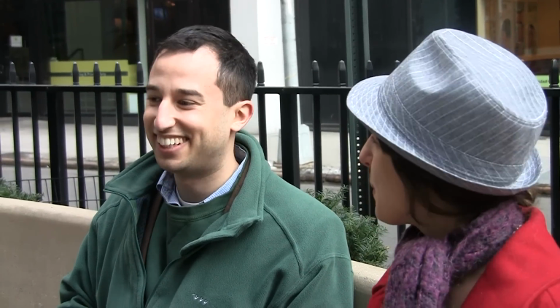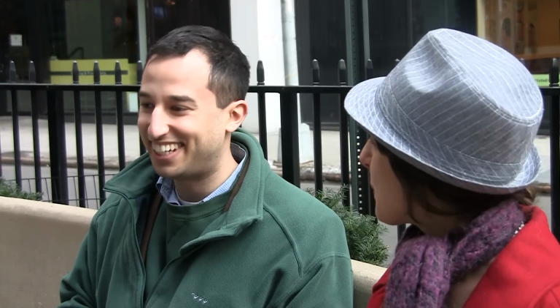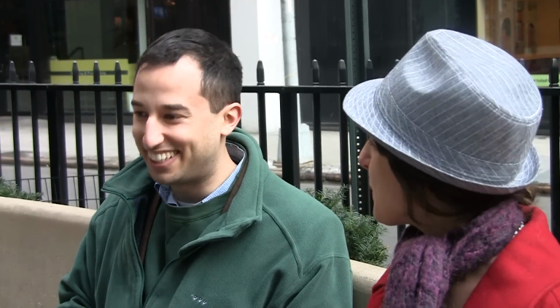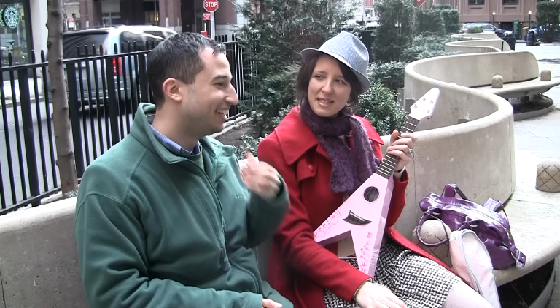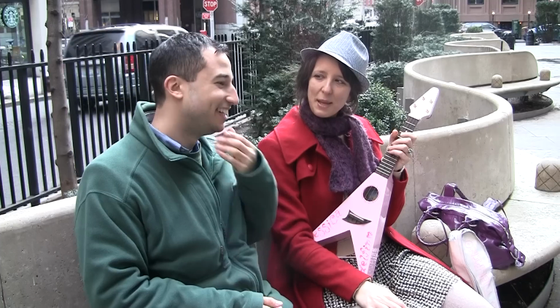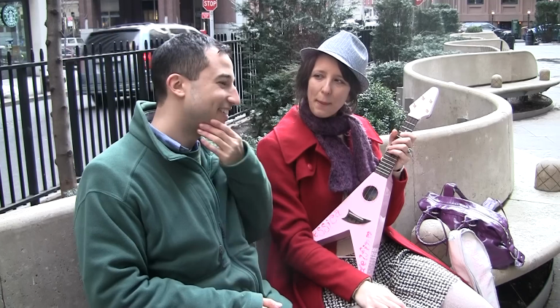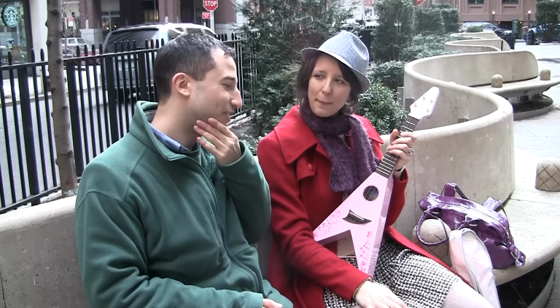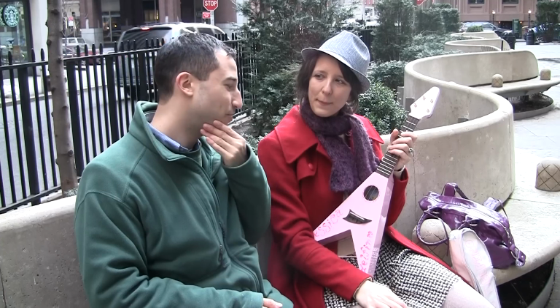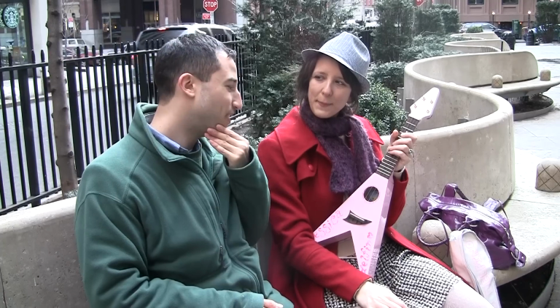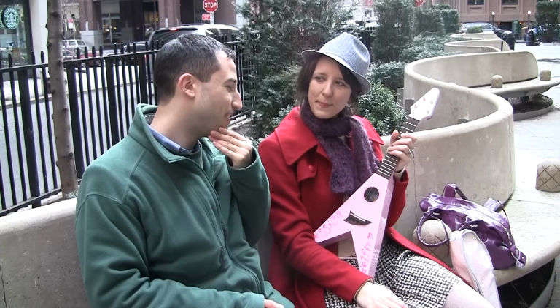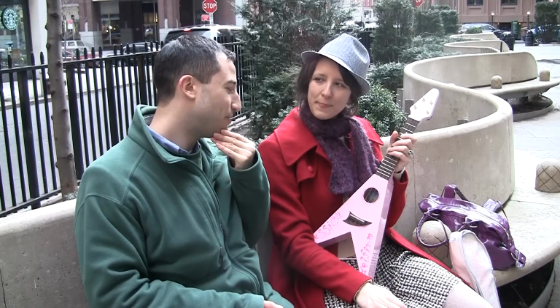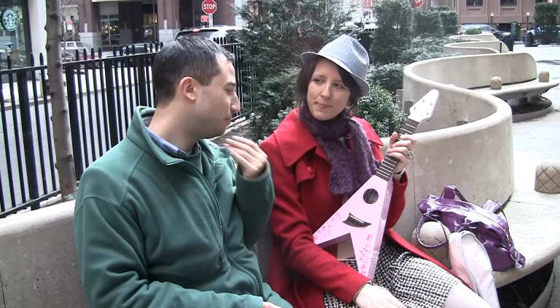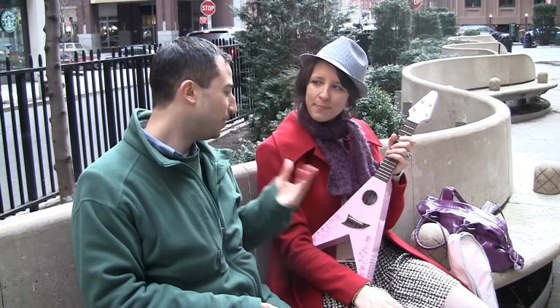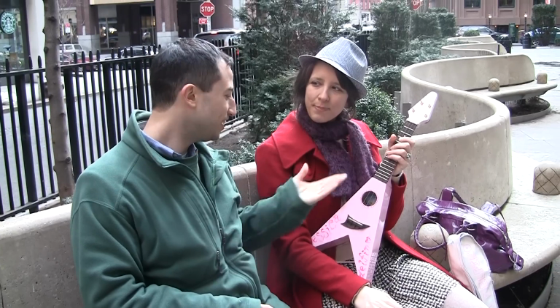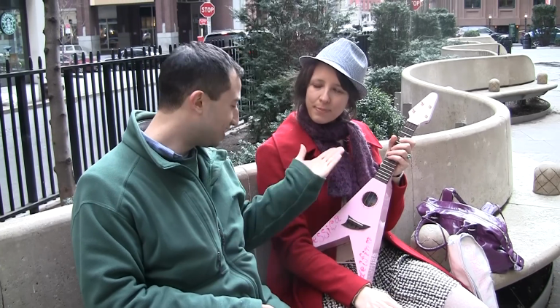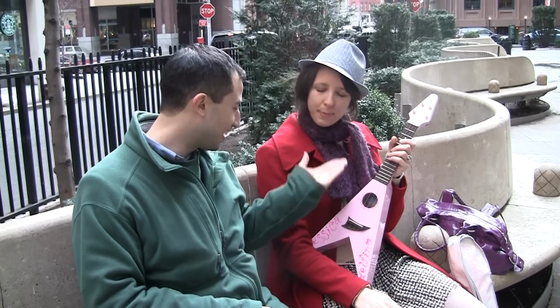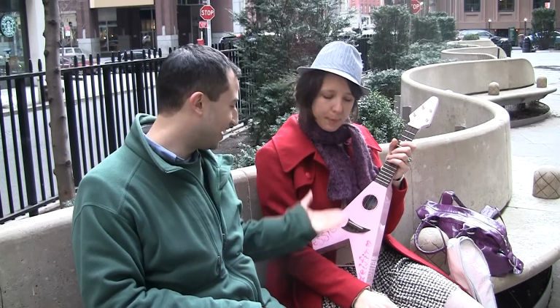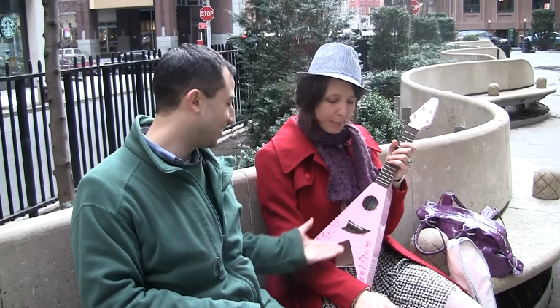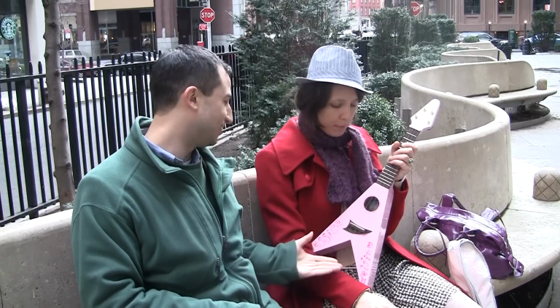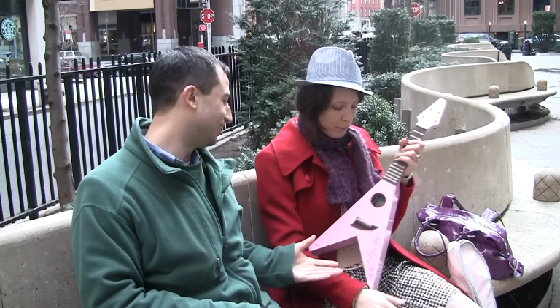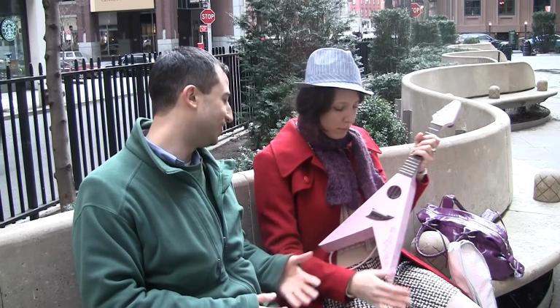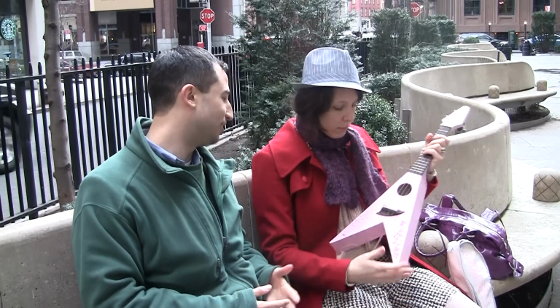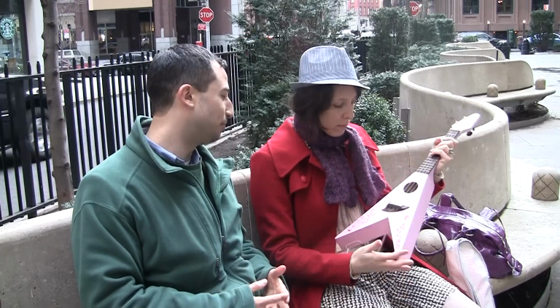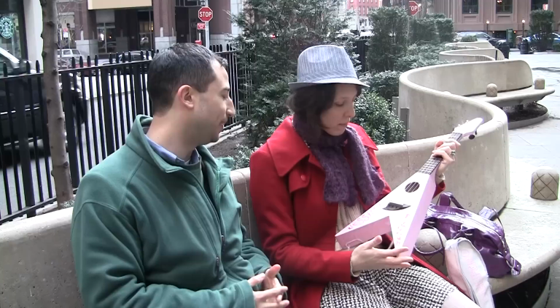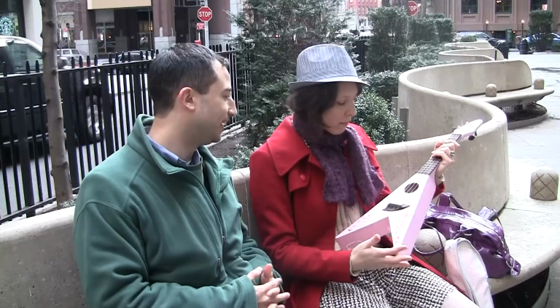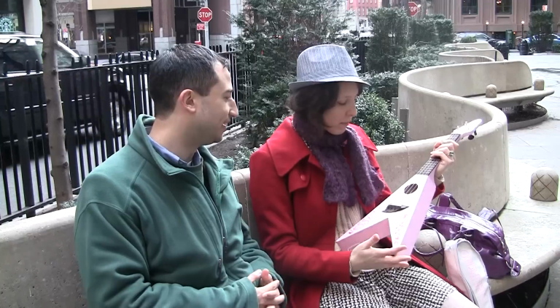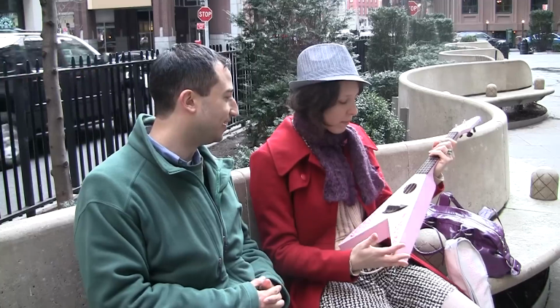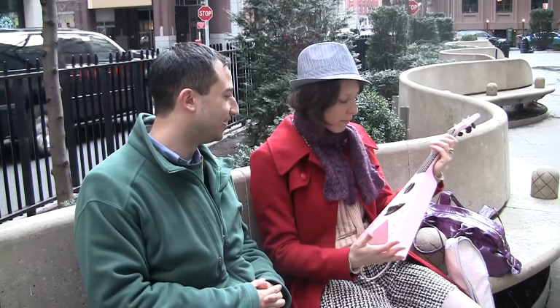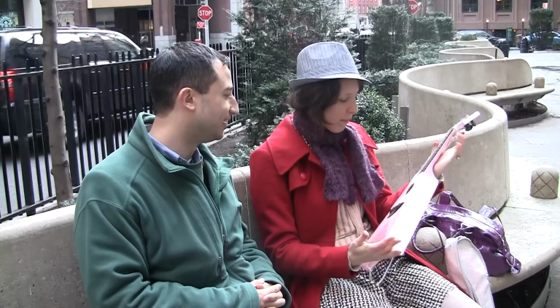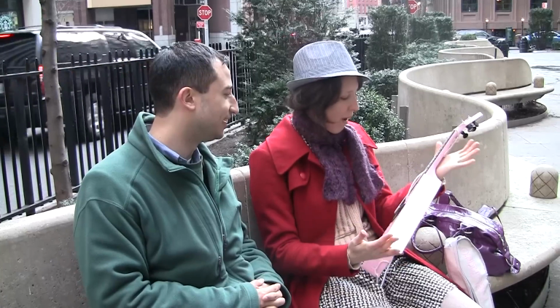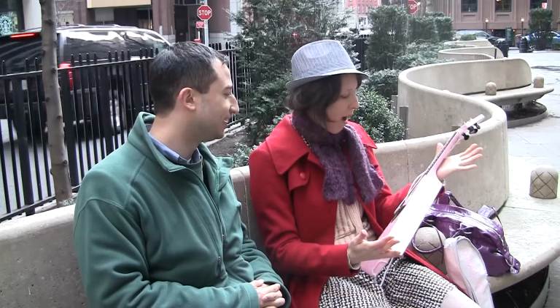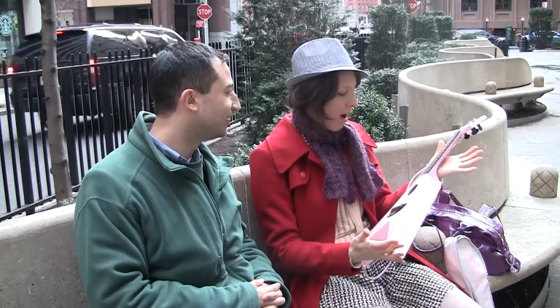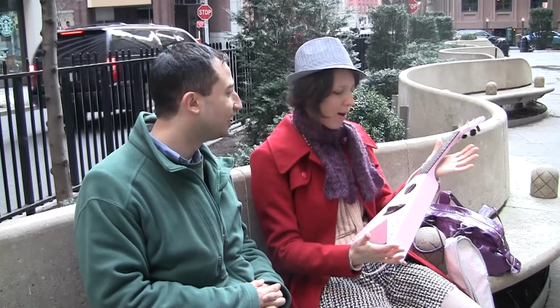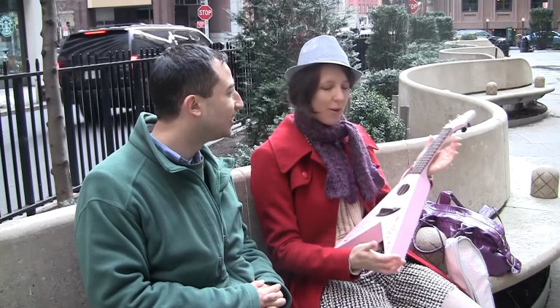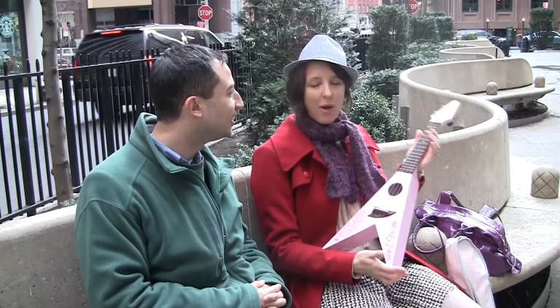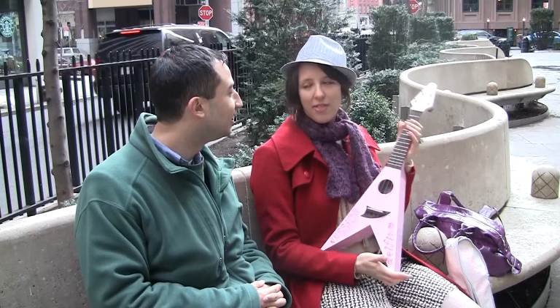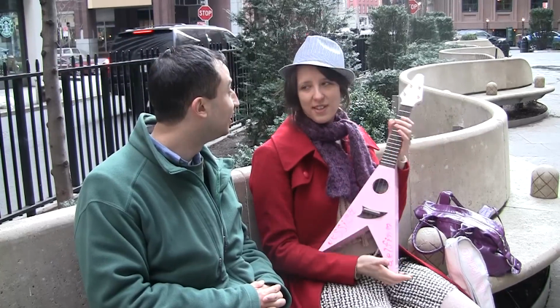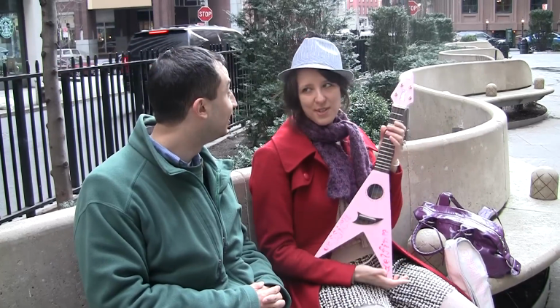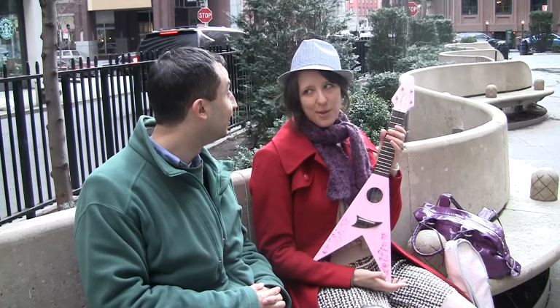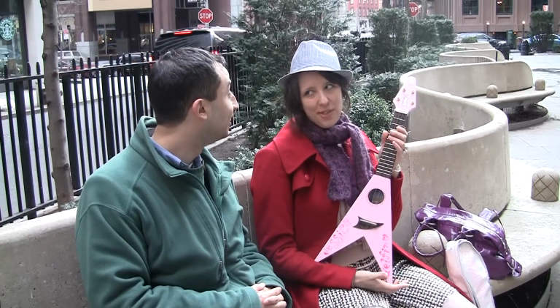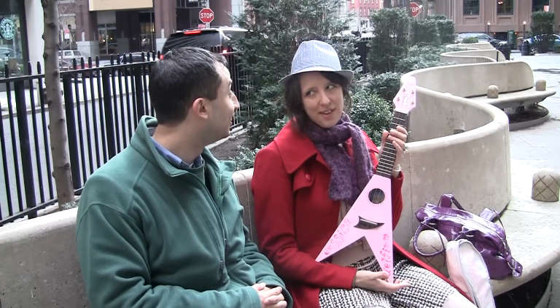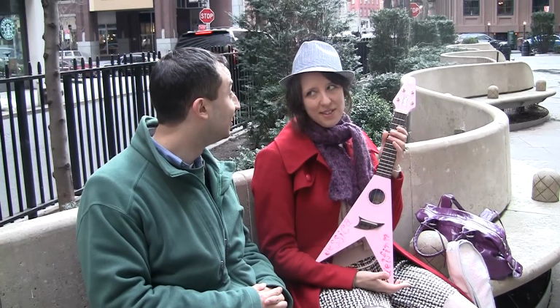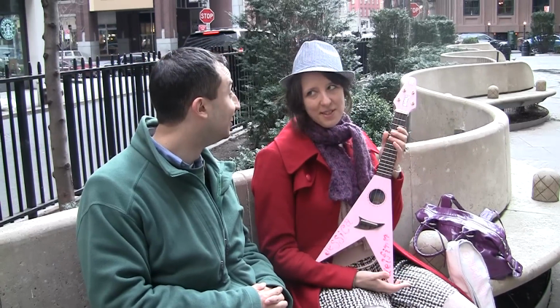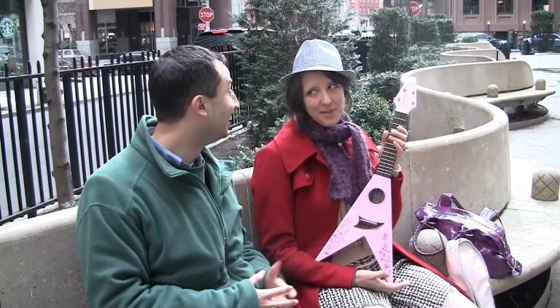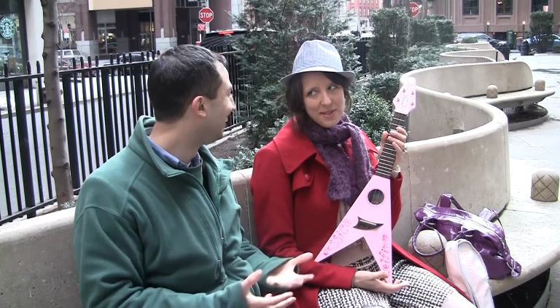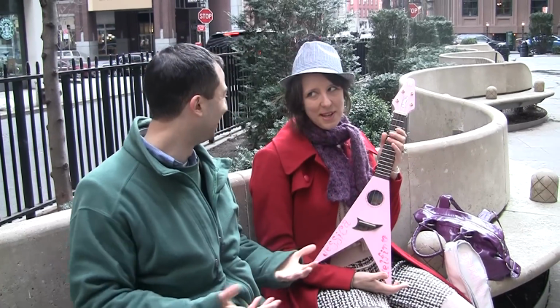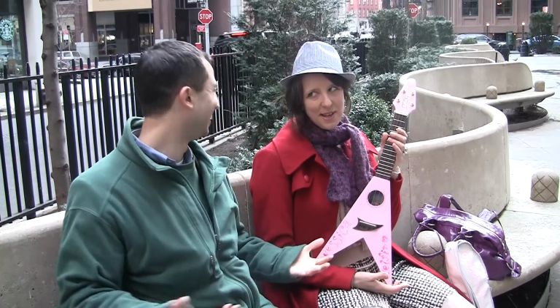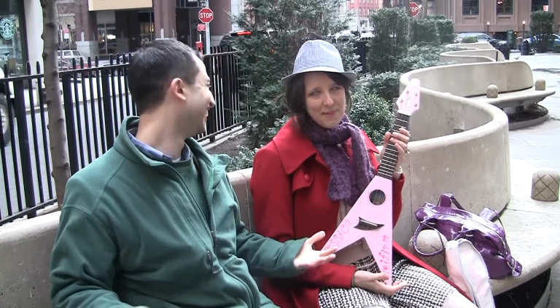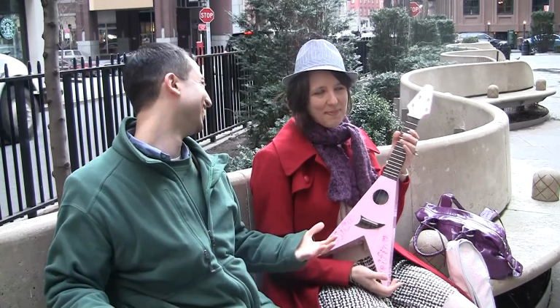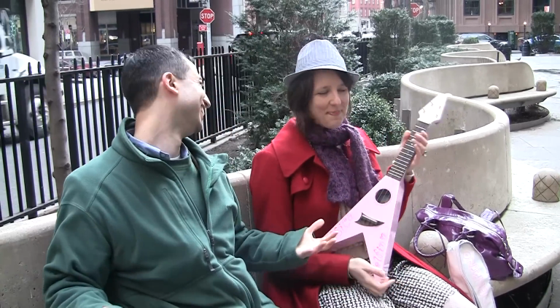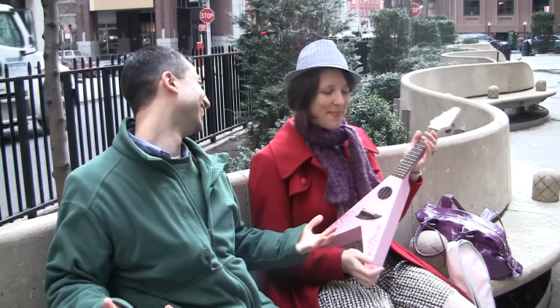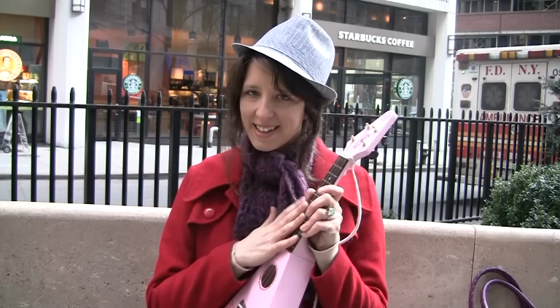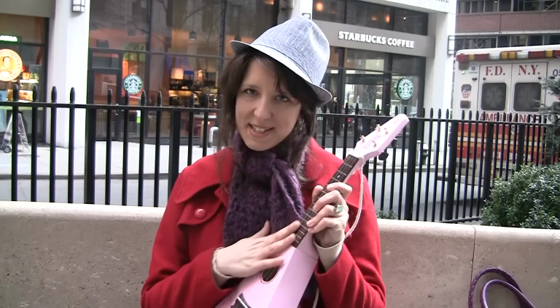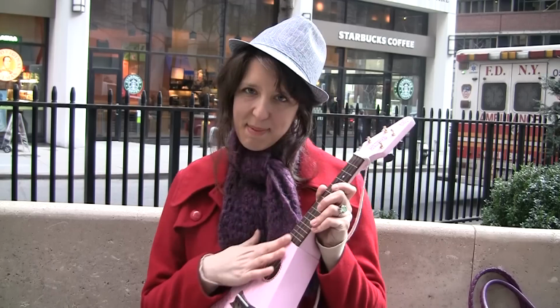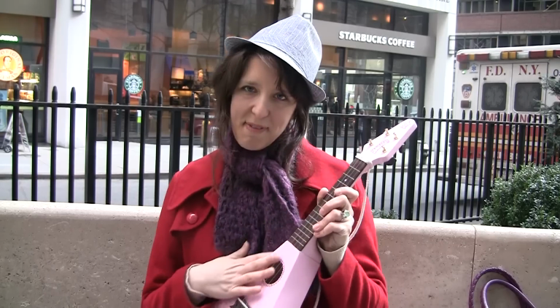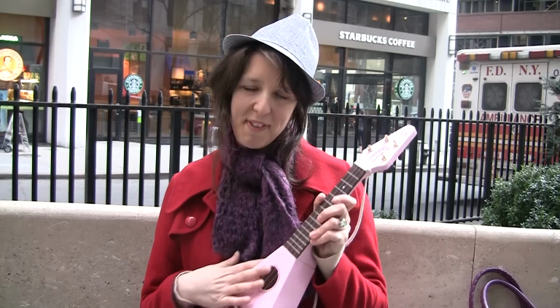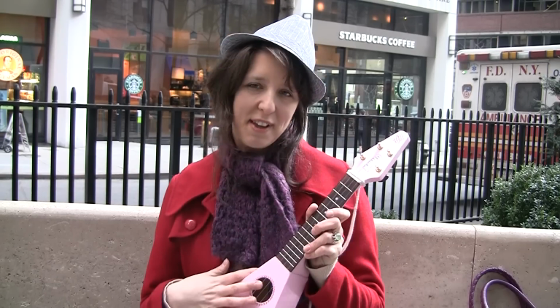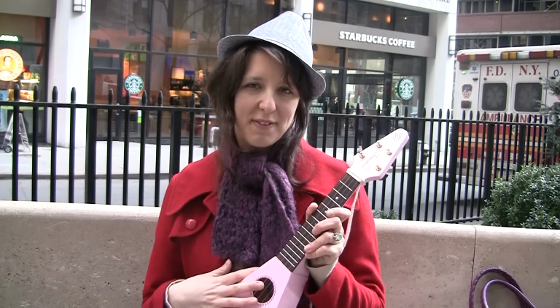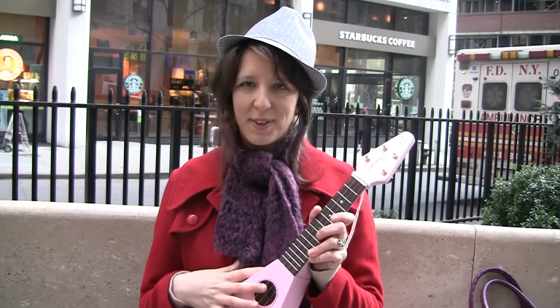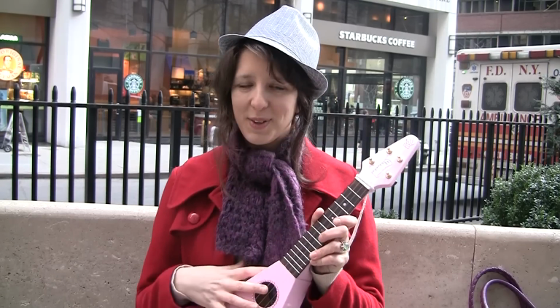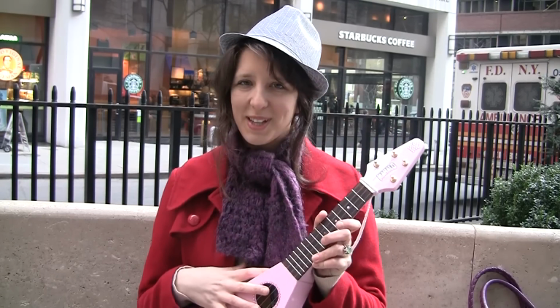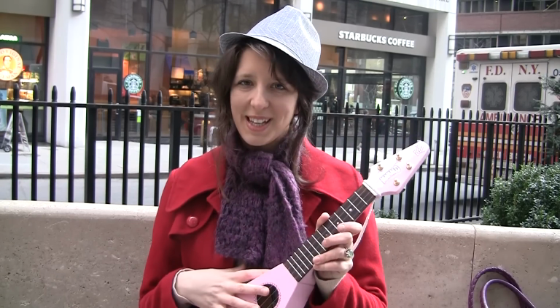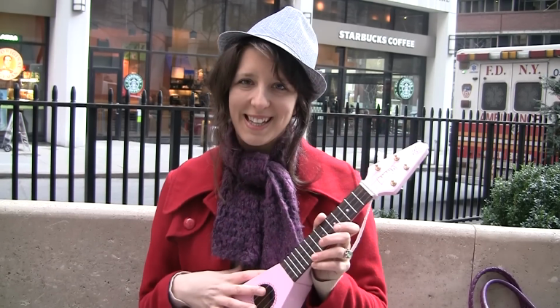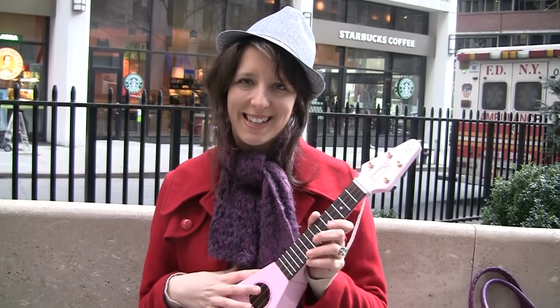So, what is that, actually, that you're playing on? Oh, this little thing? It's my Flying Bee ukulele.